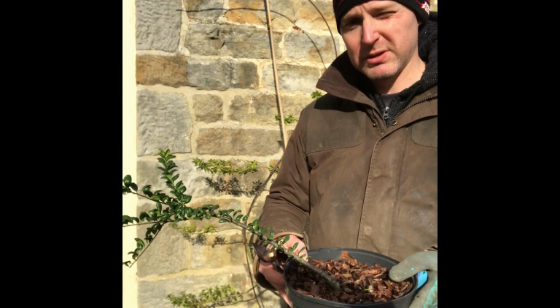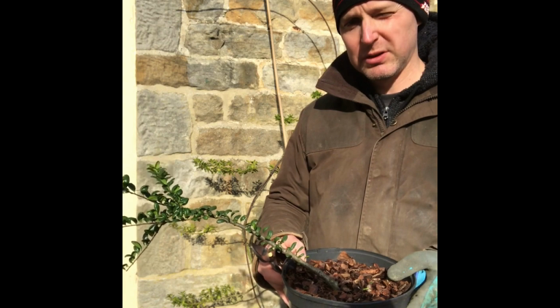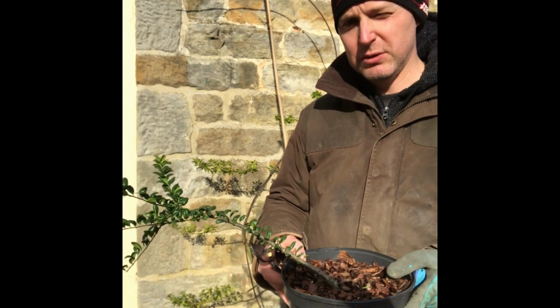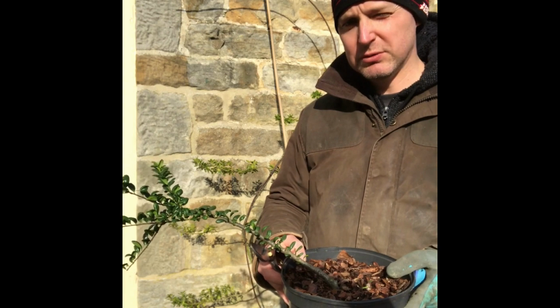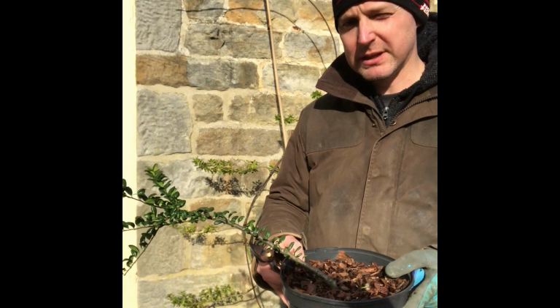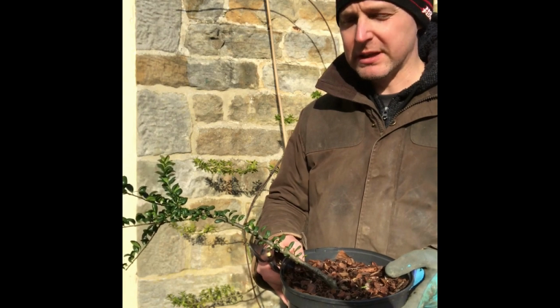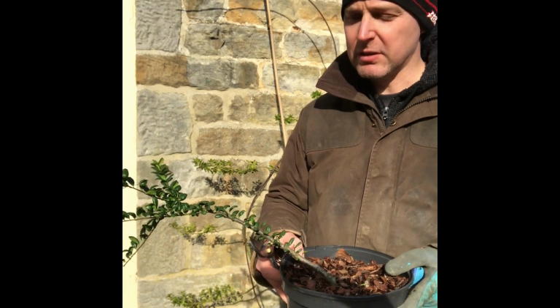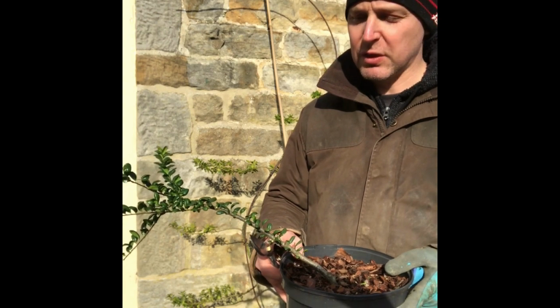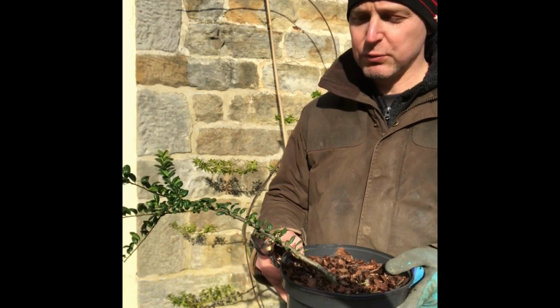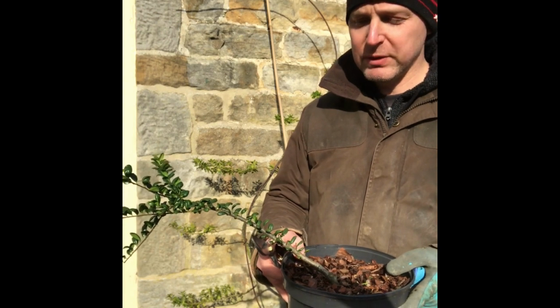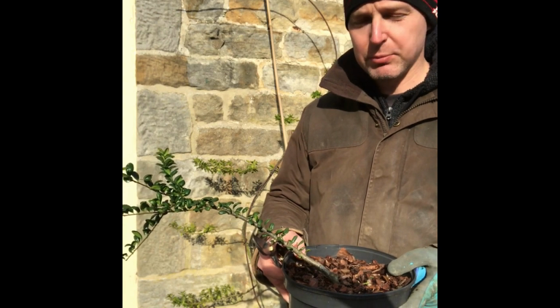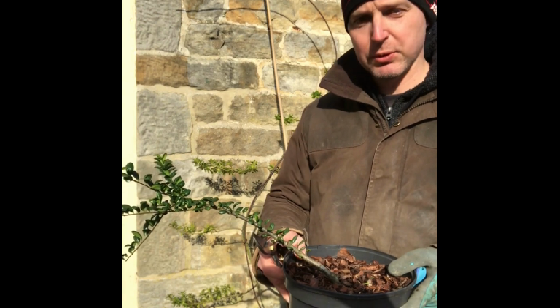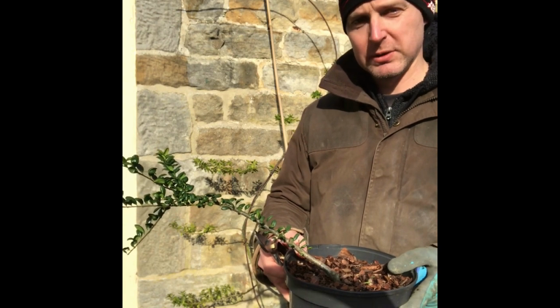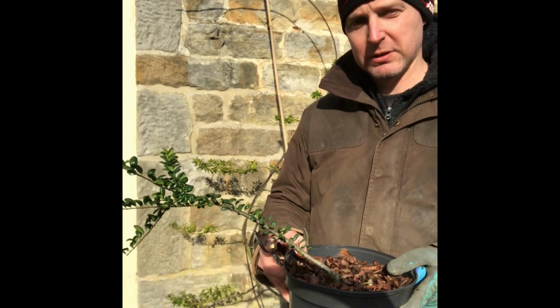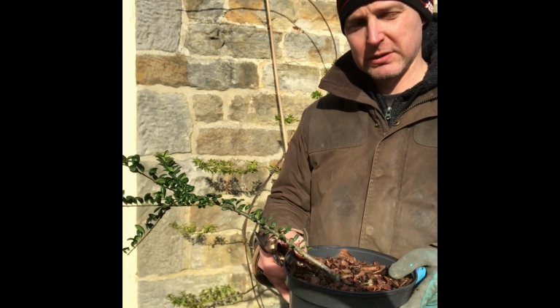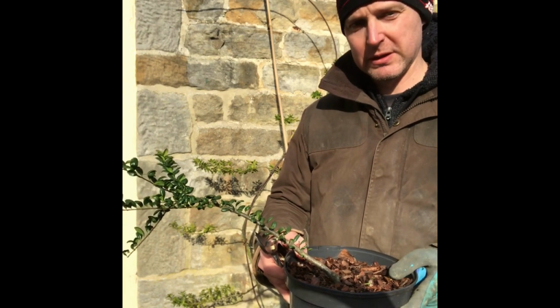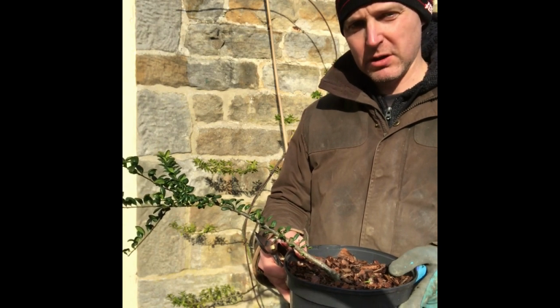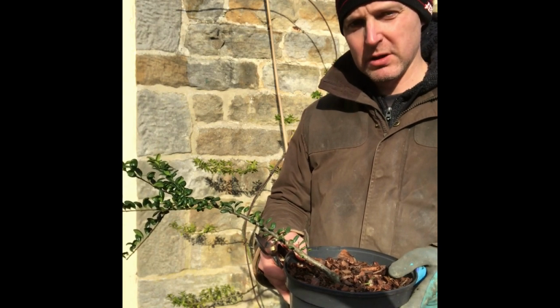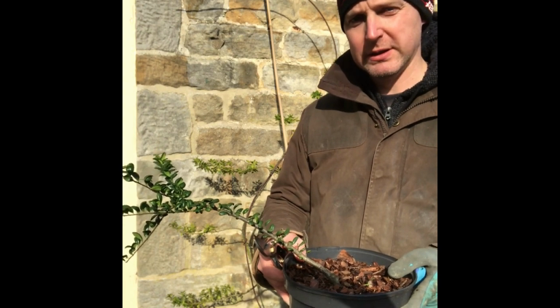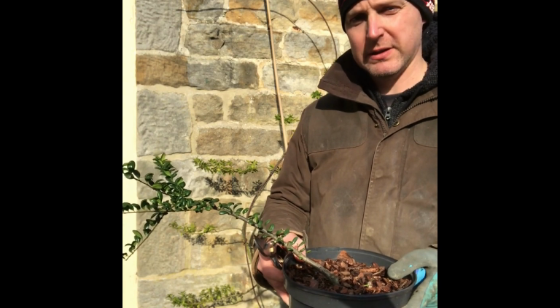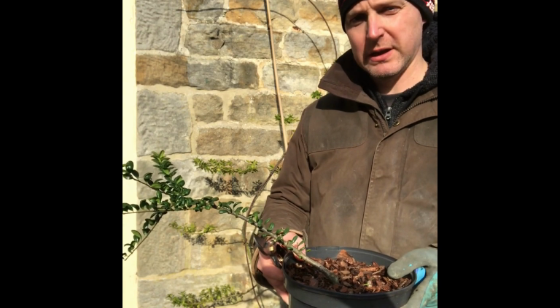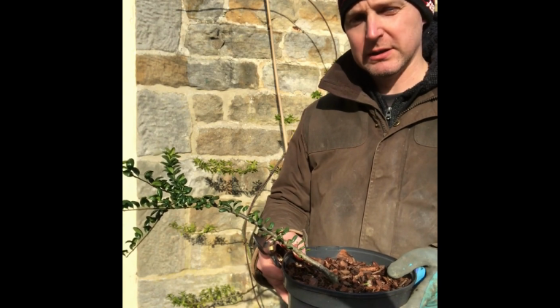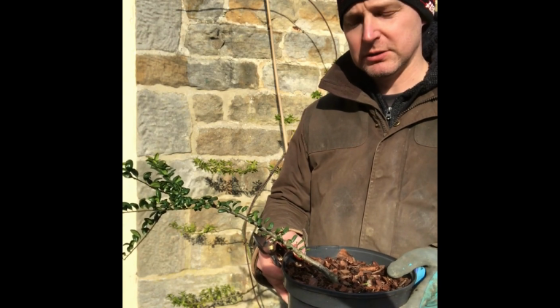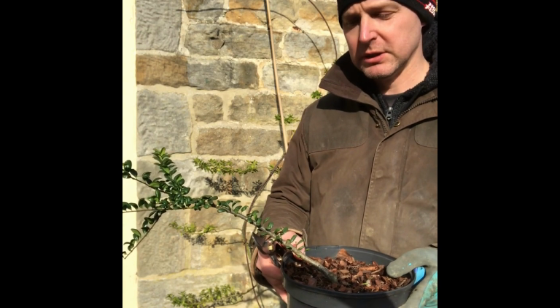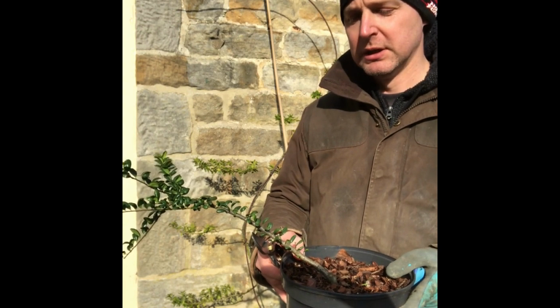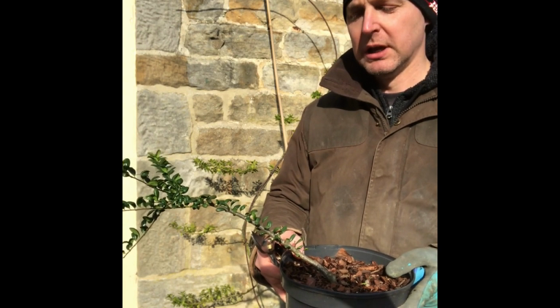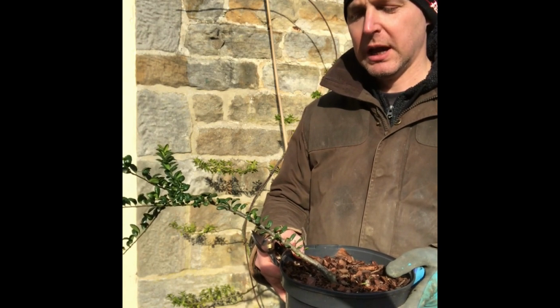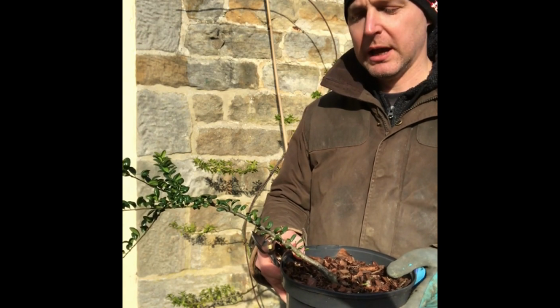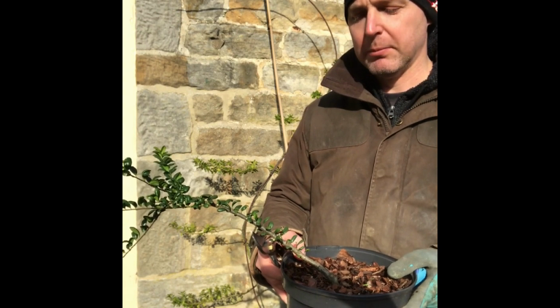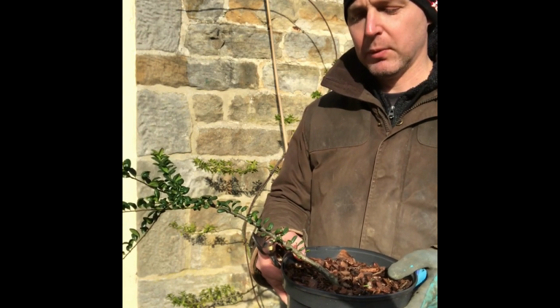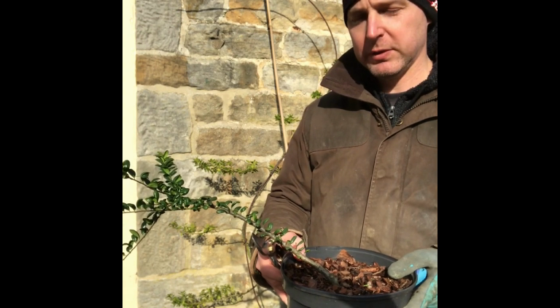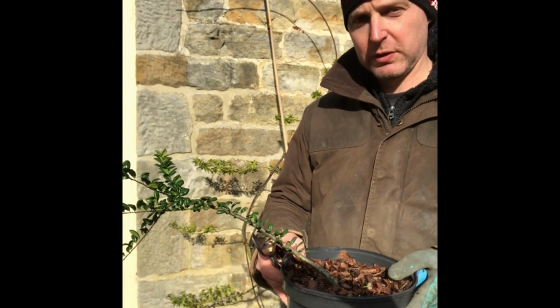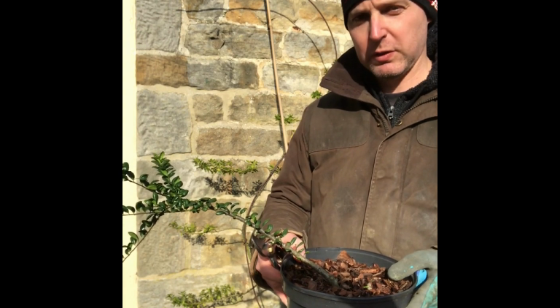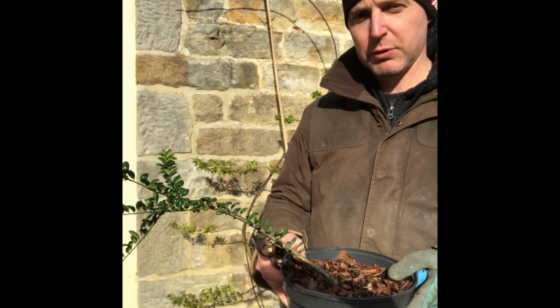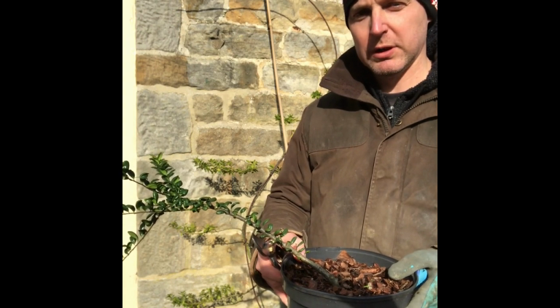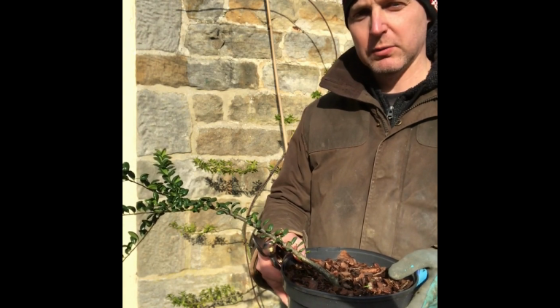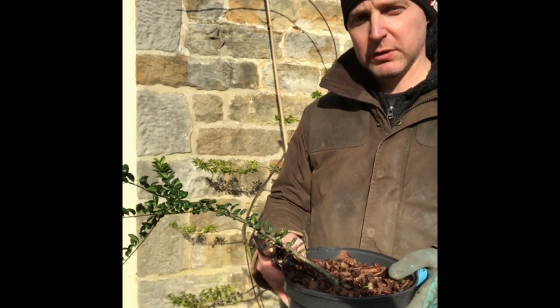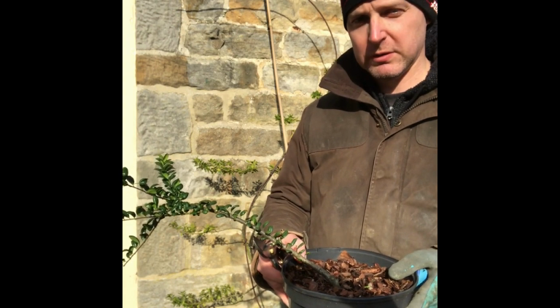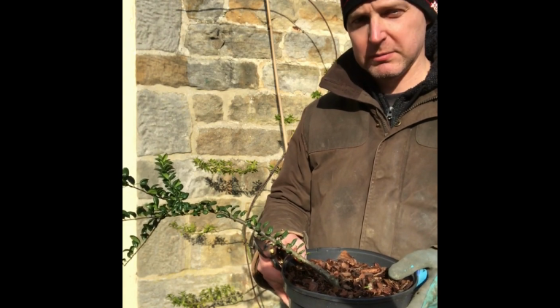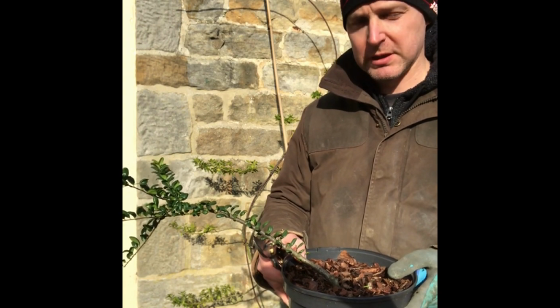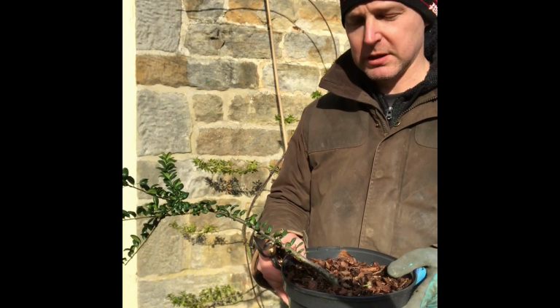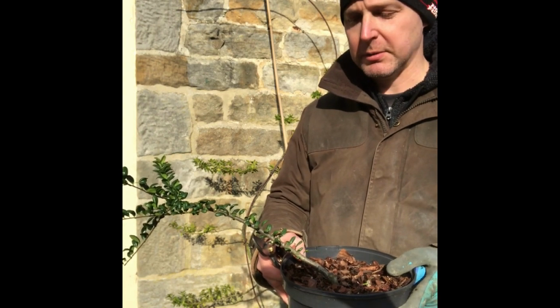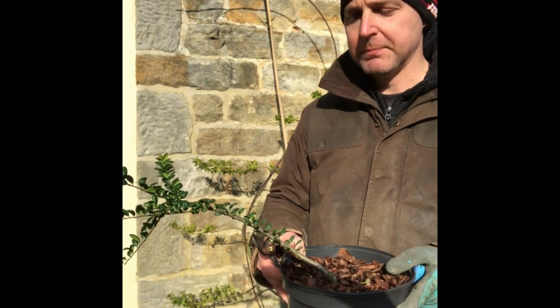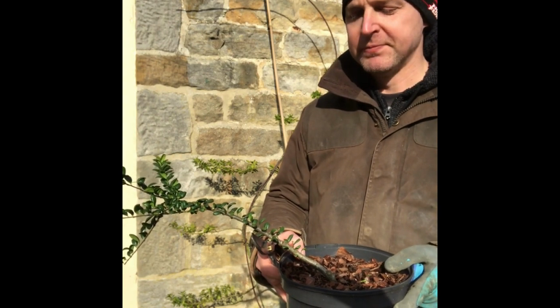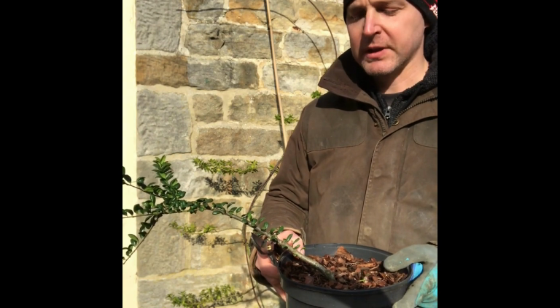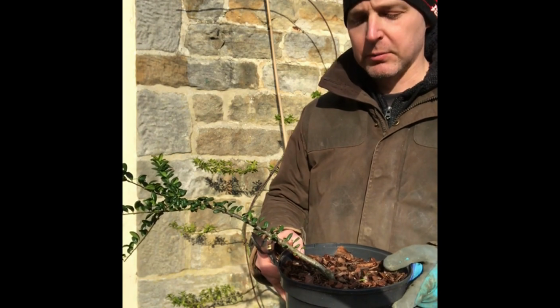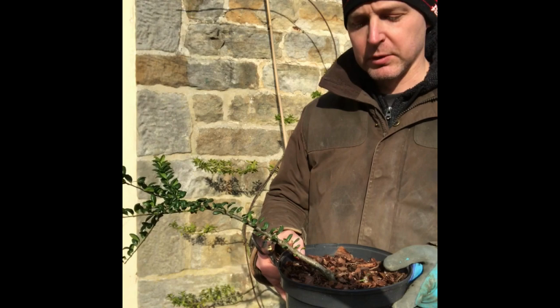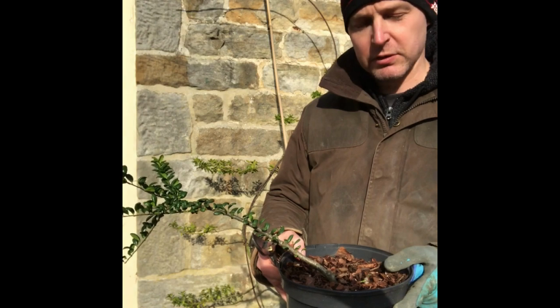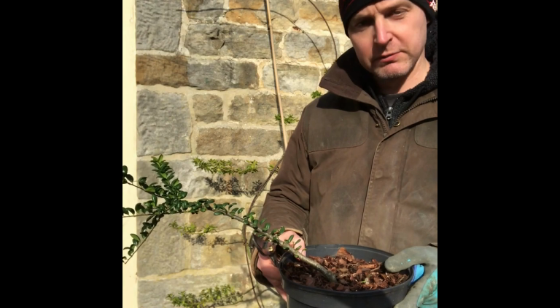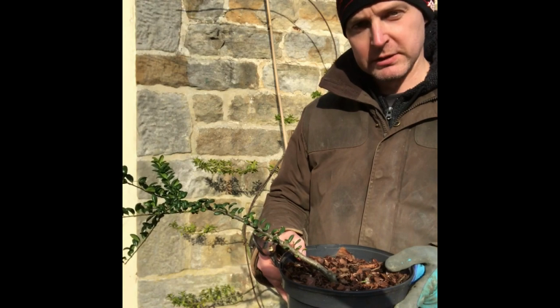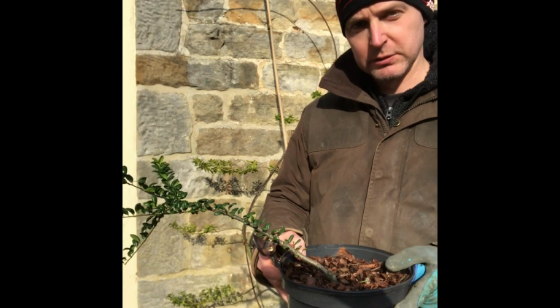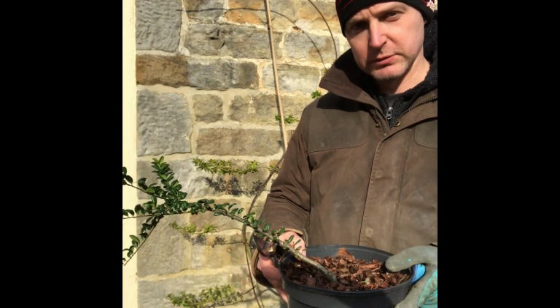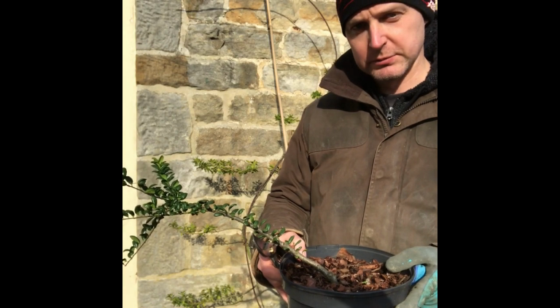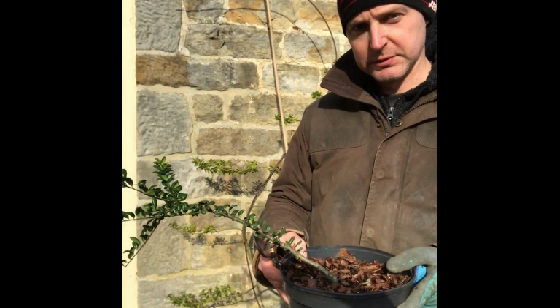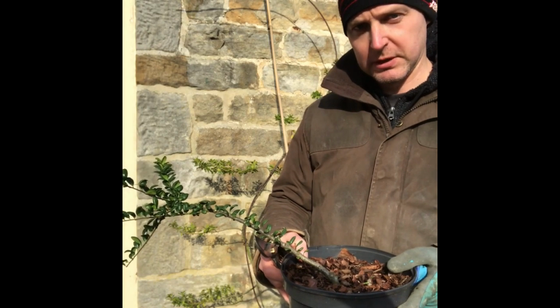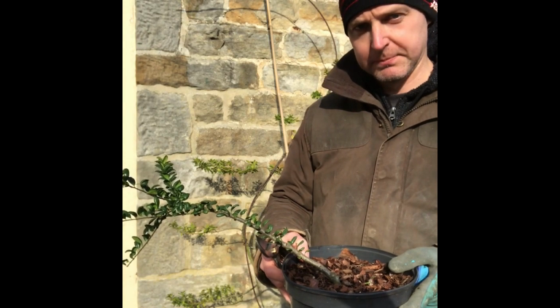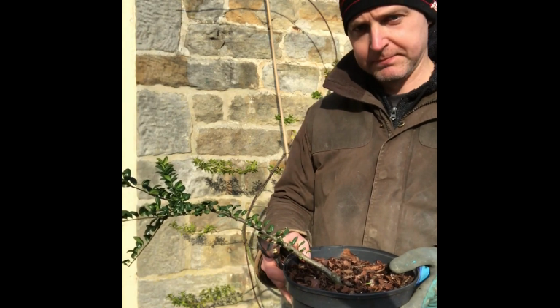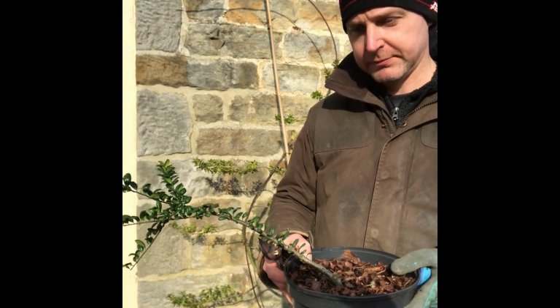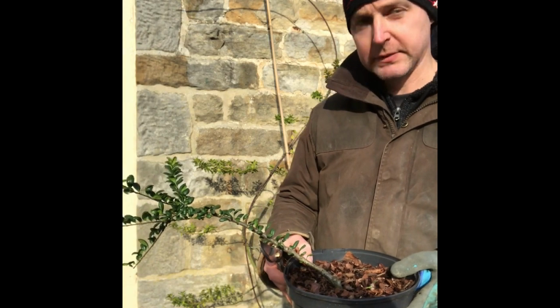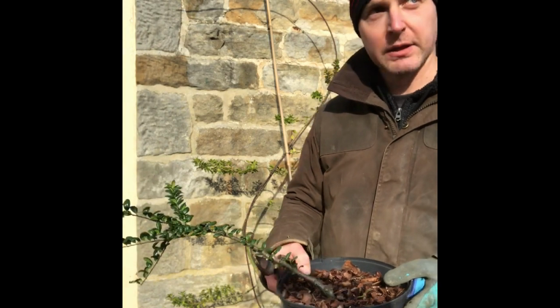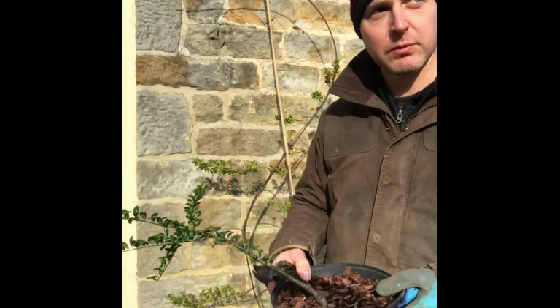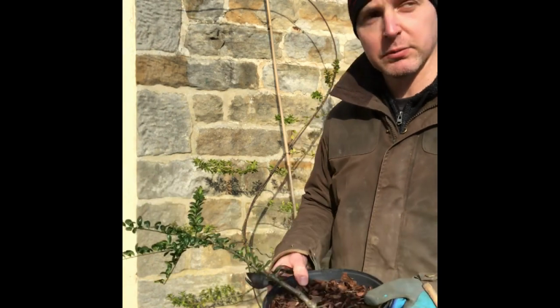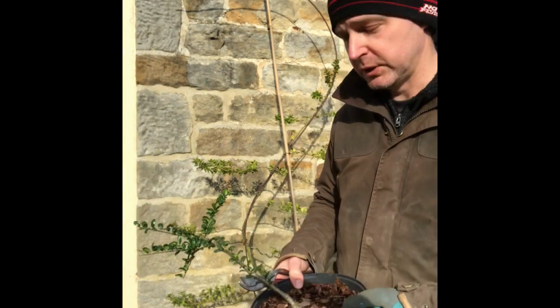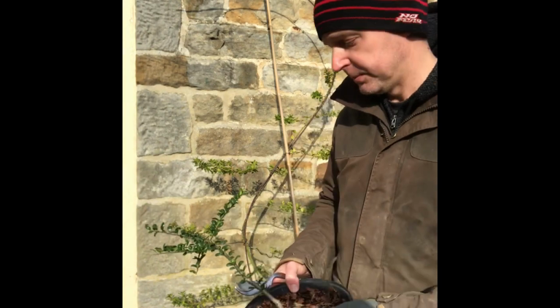It's usually three prunings at this early stage: once in spring, once in midsummer, and once around autumn time.